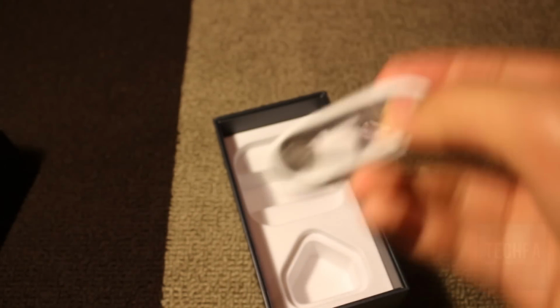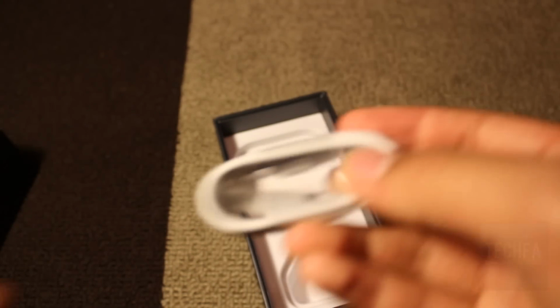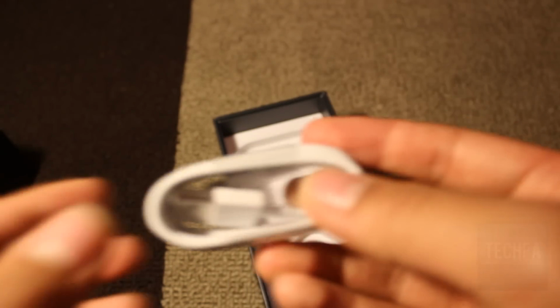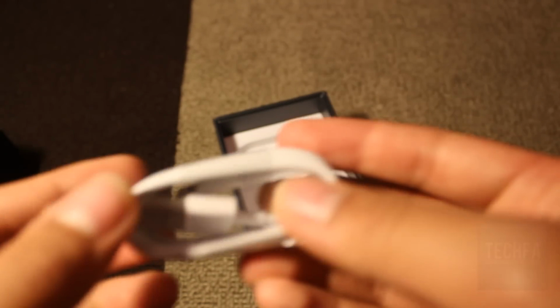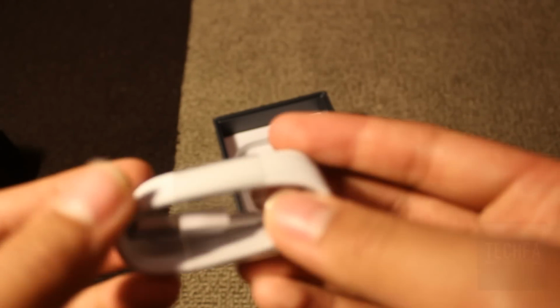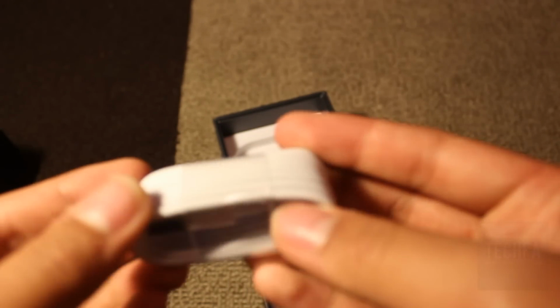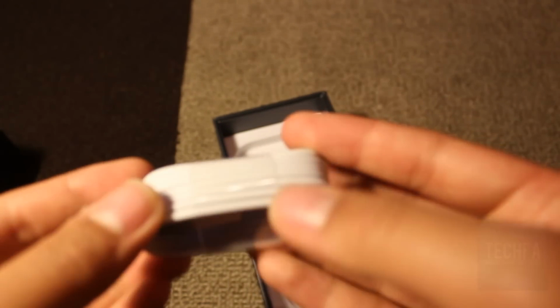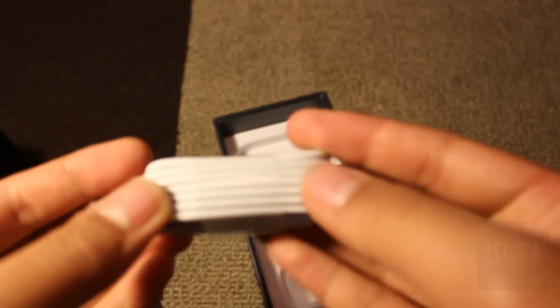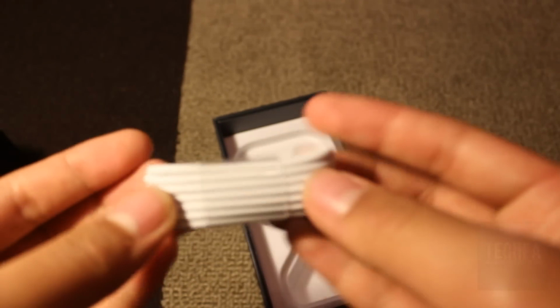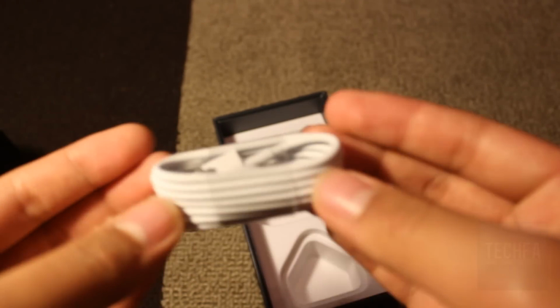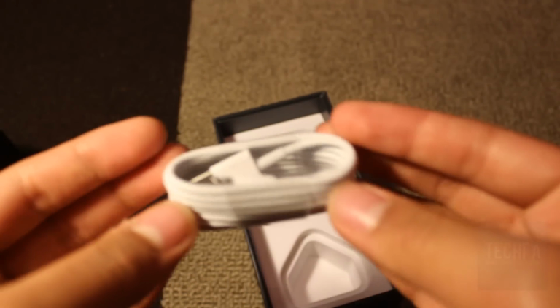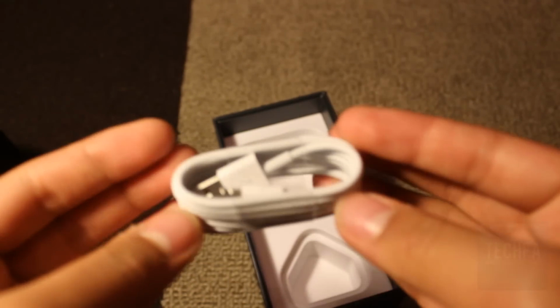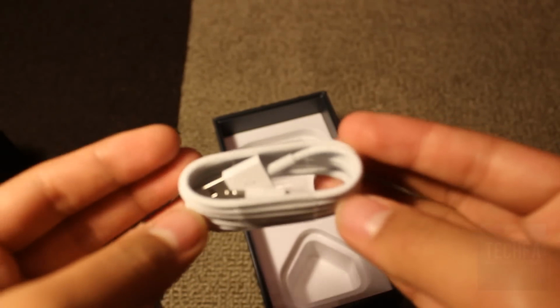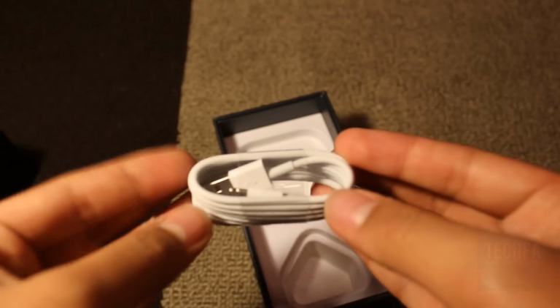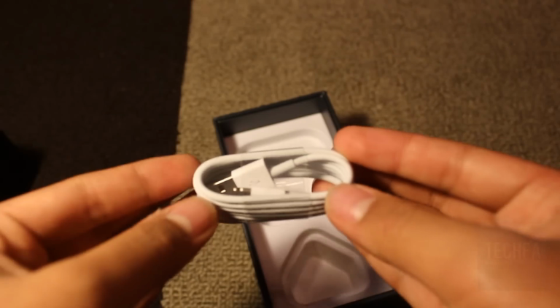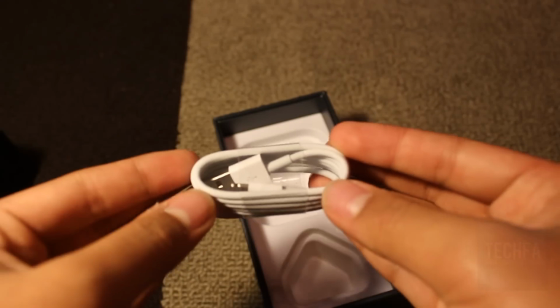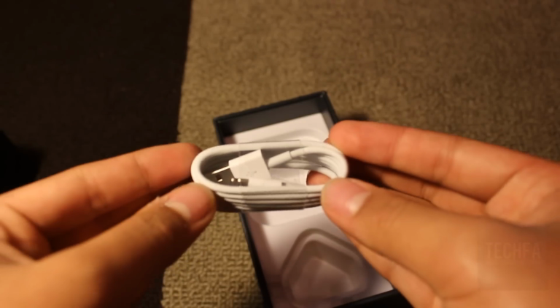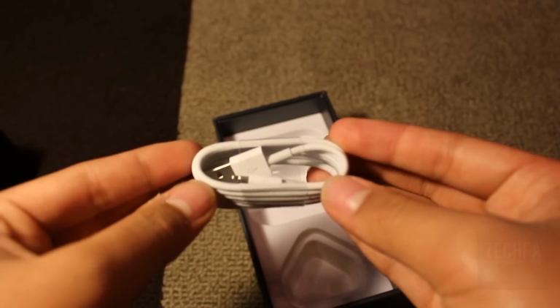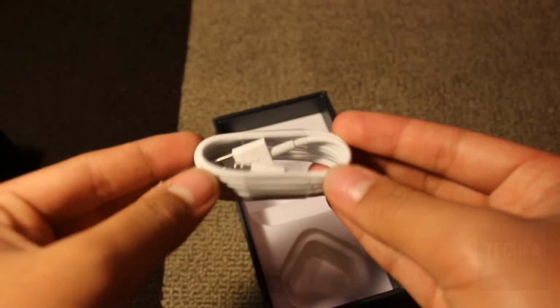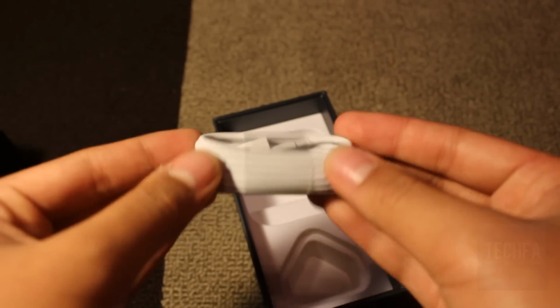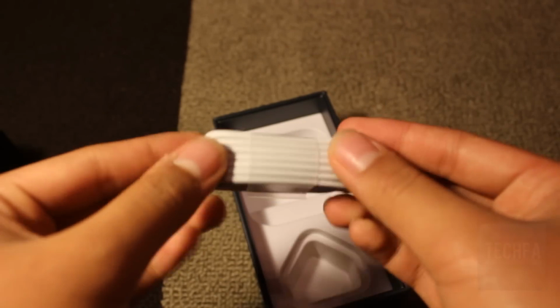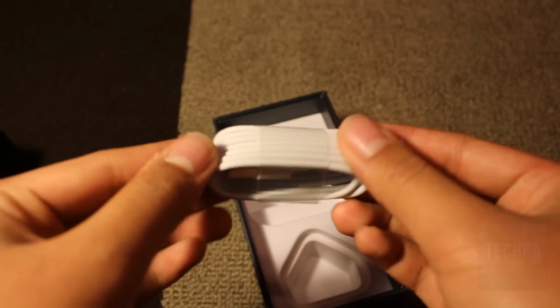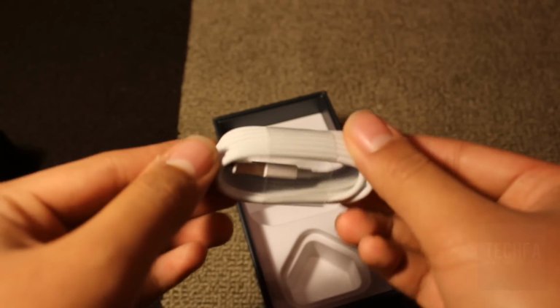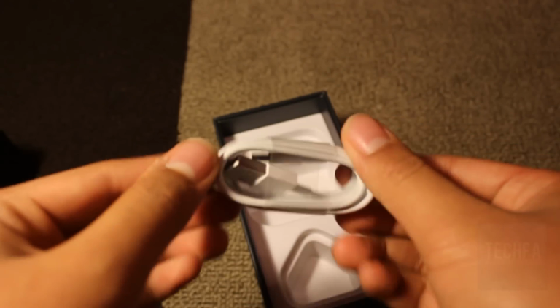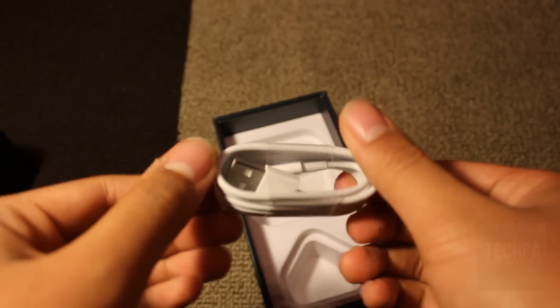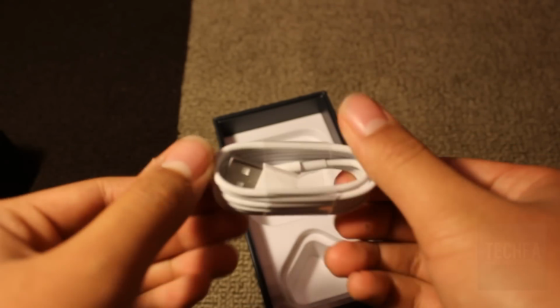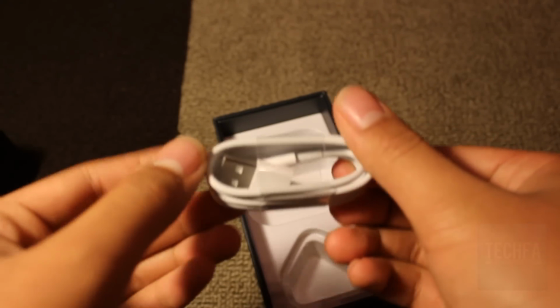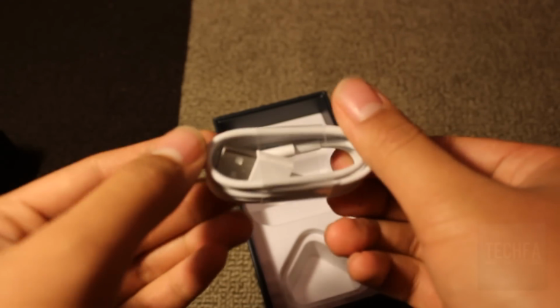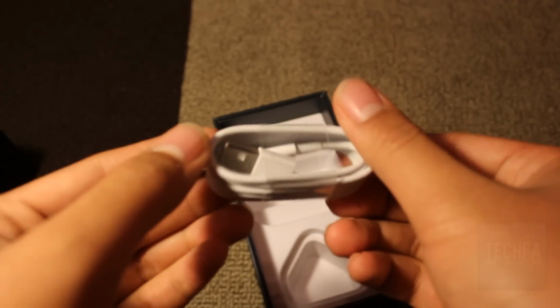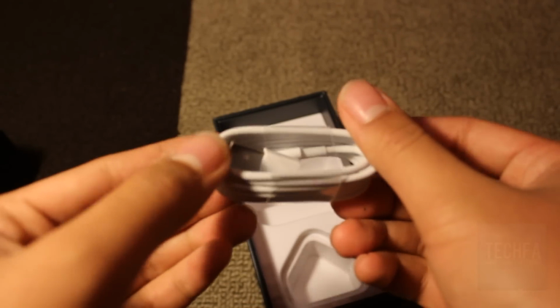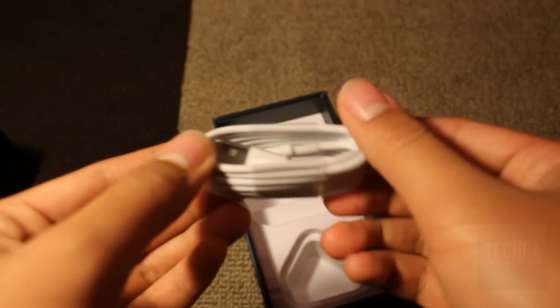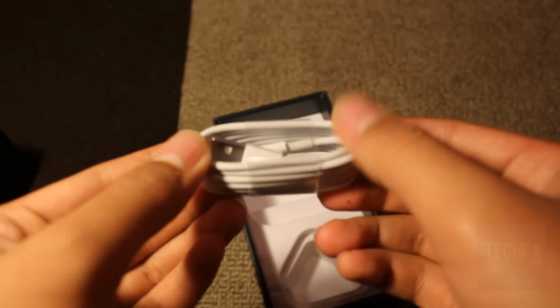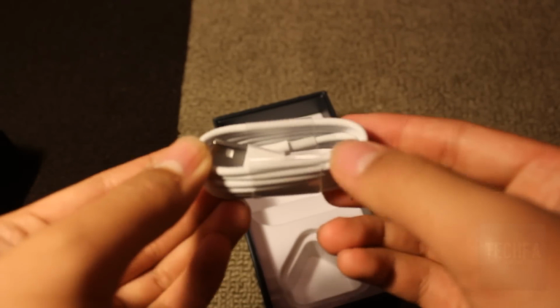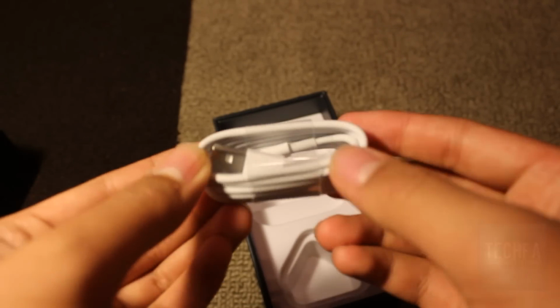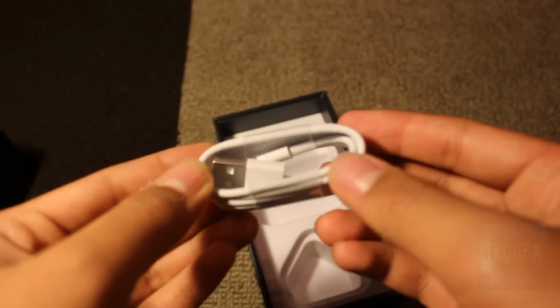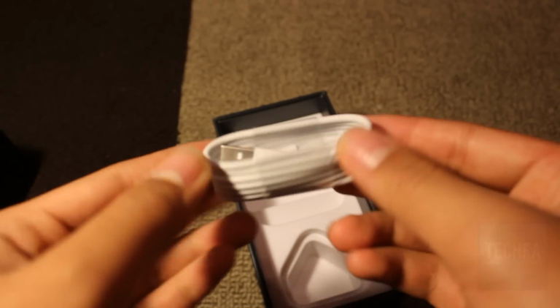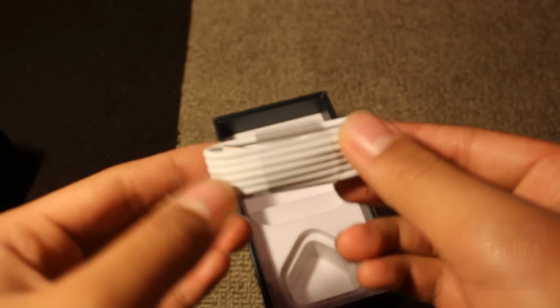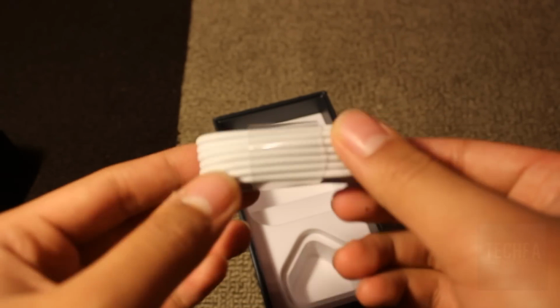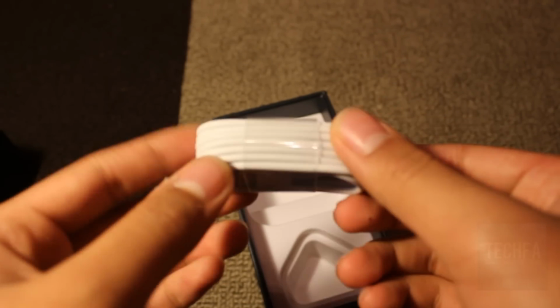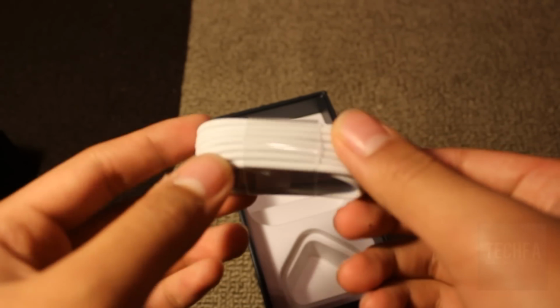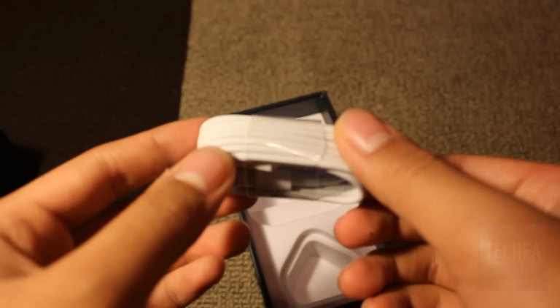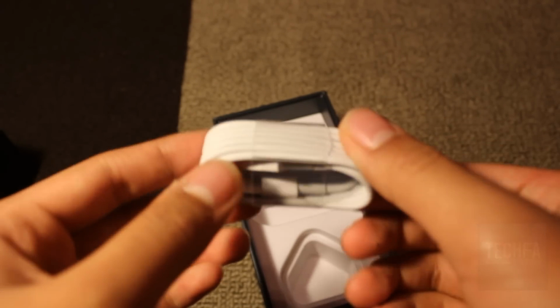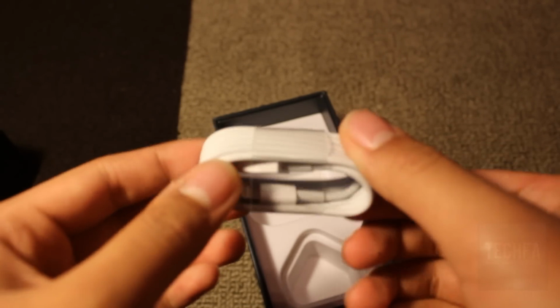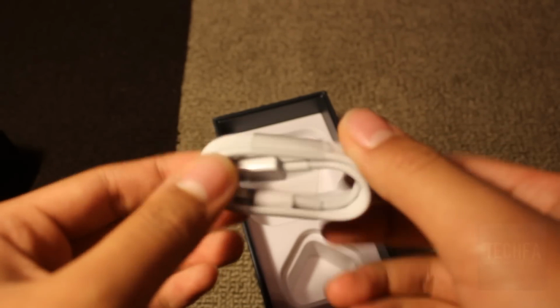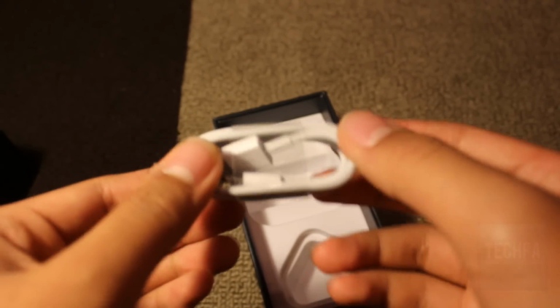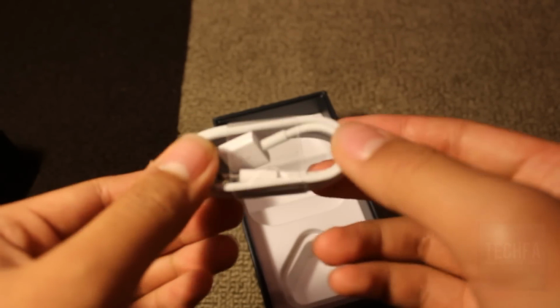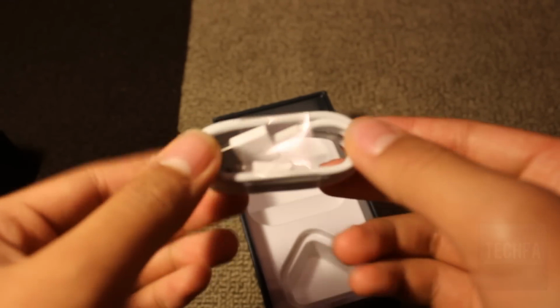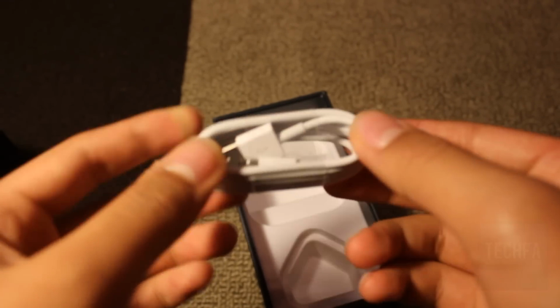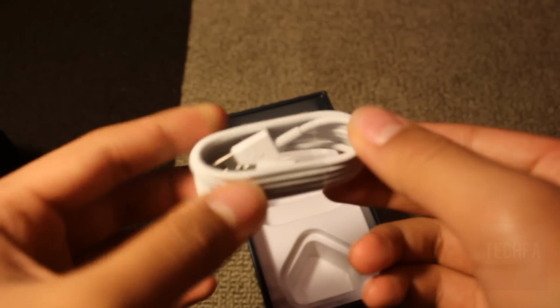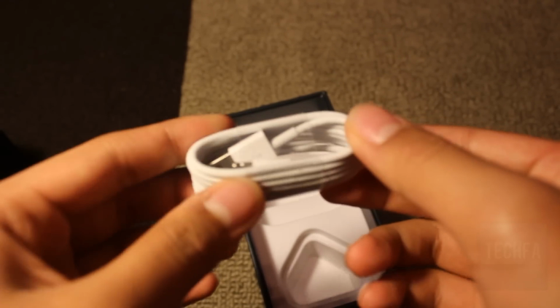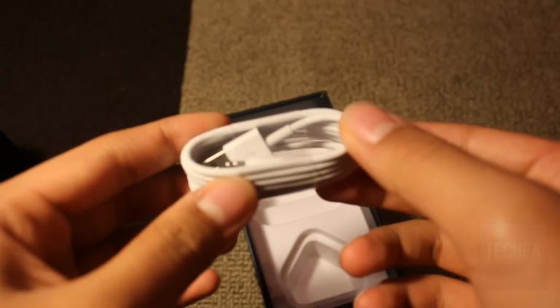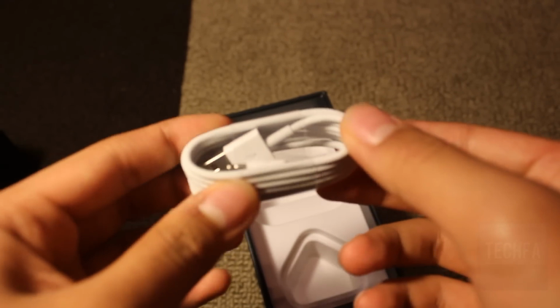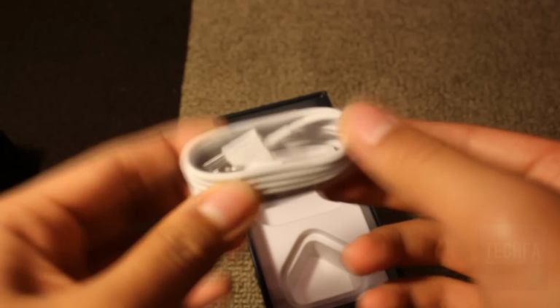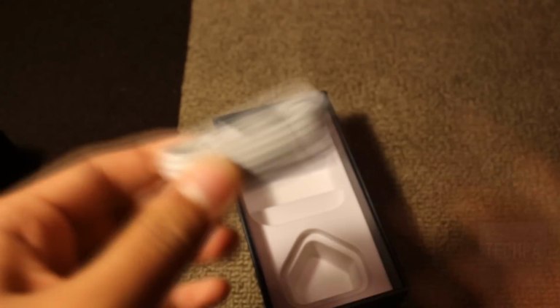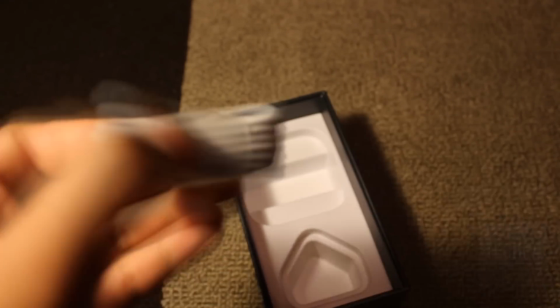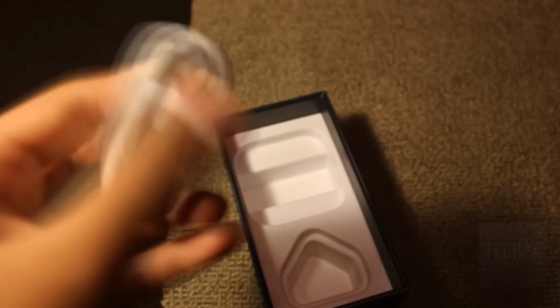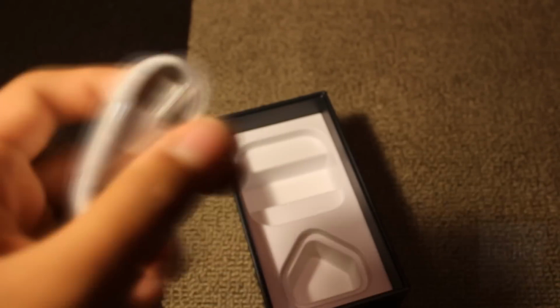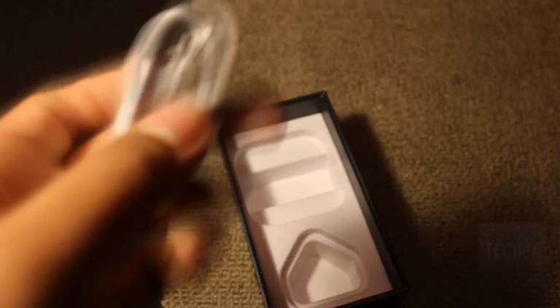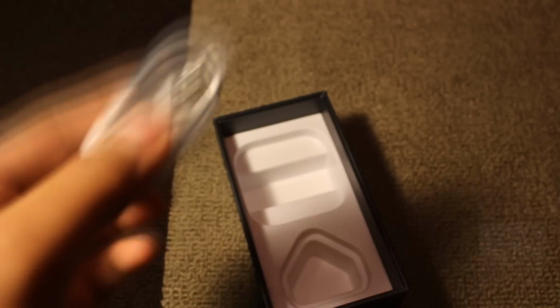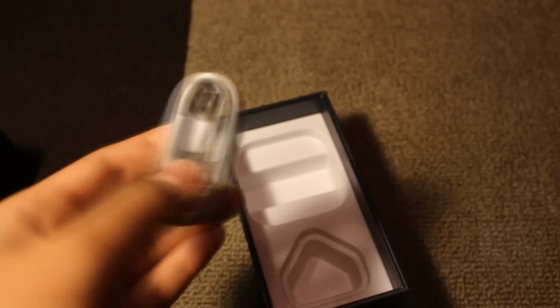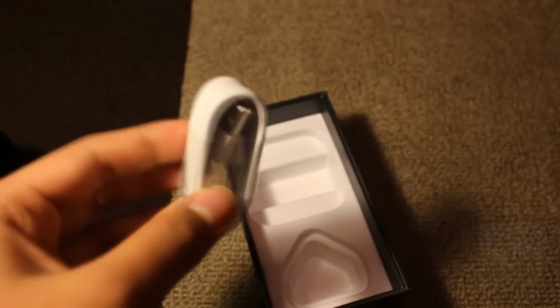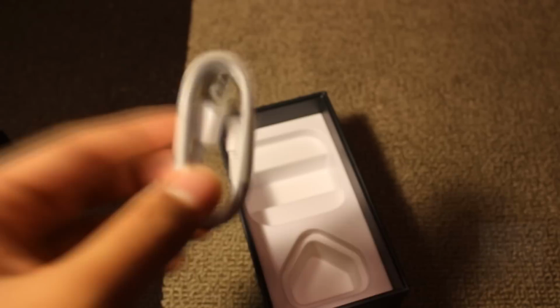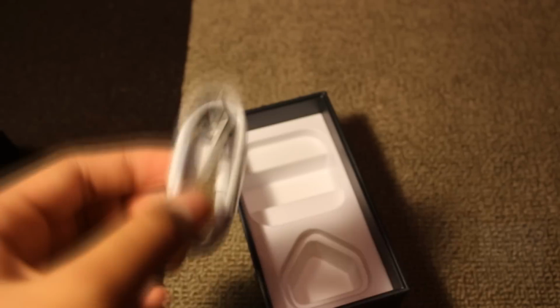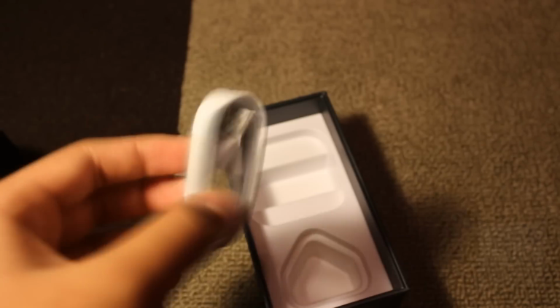And finally in the box is the Lightning to USB cable, which replaces the previous 19-pin connector to USB cable.